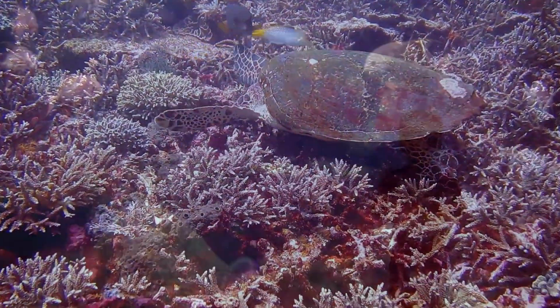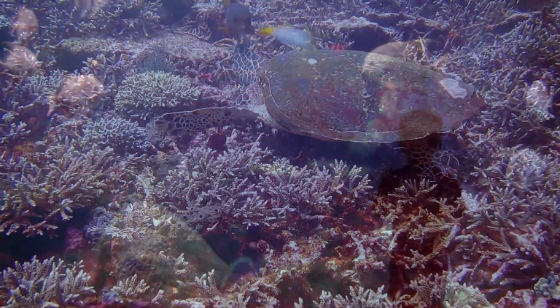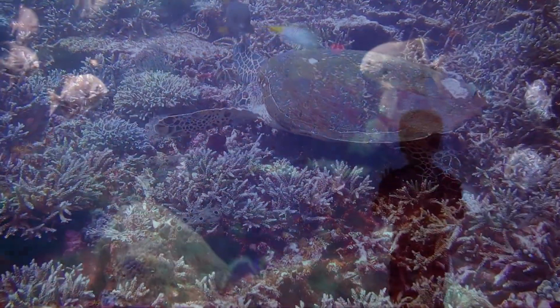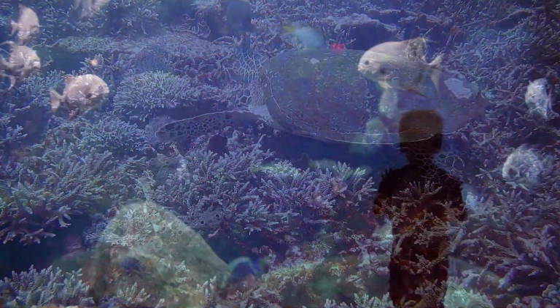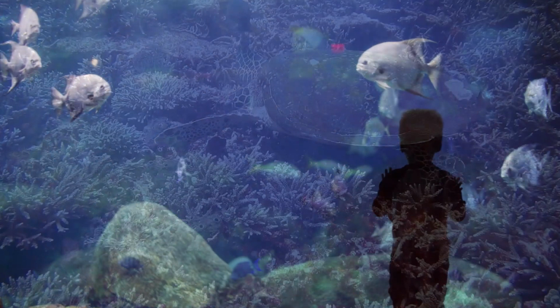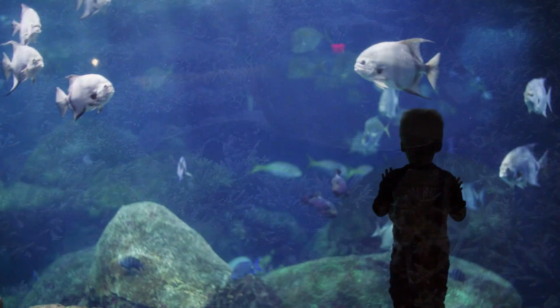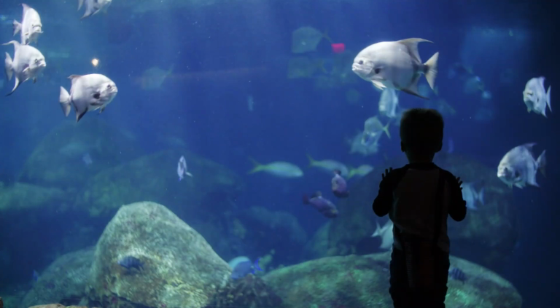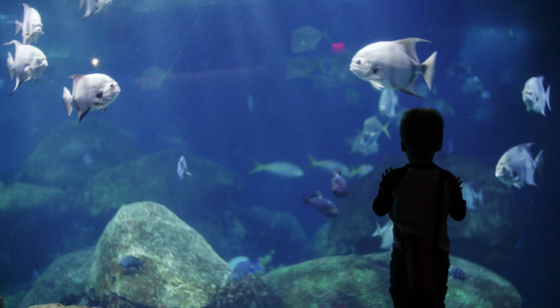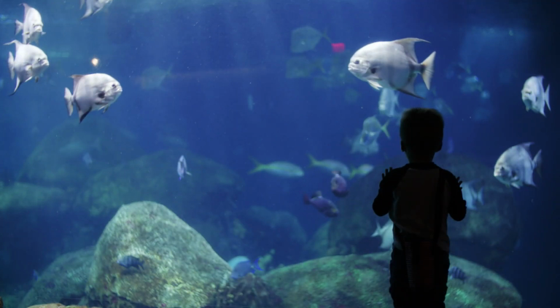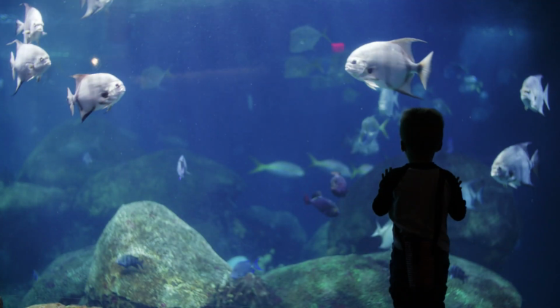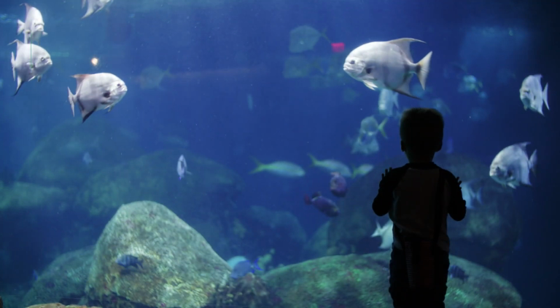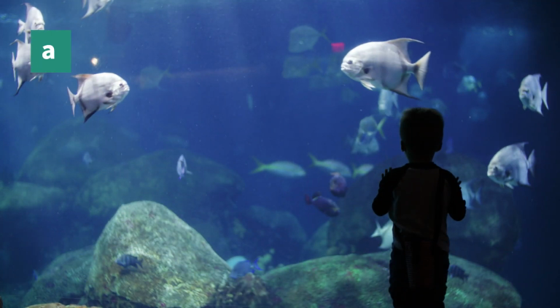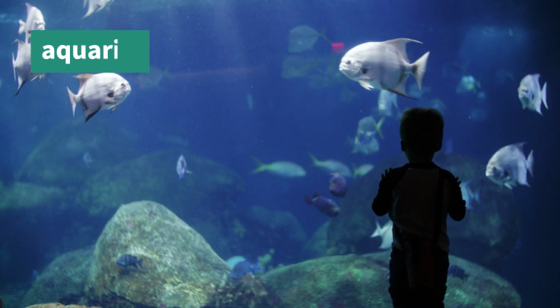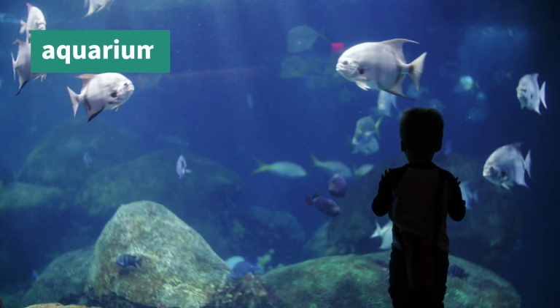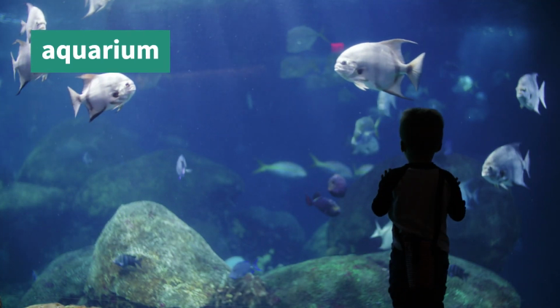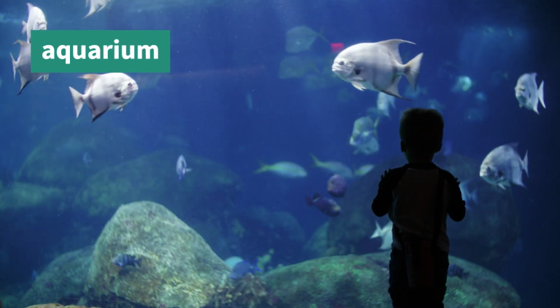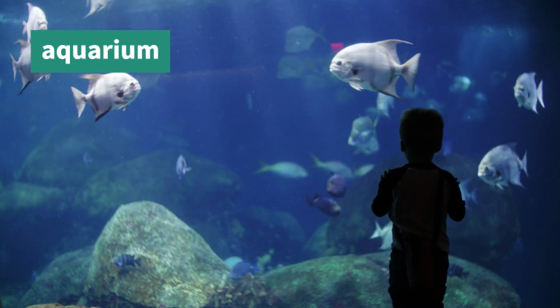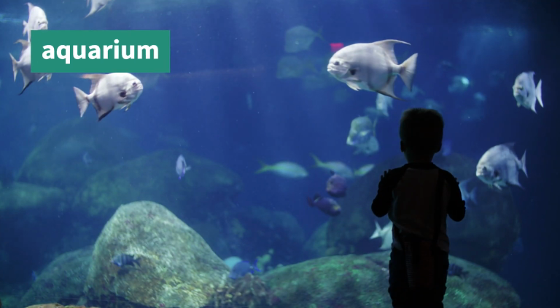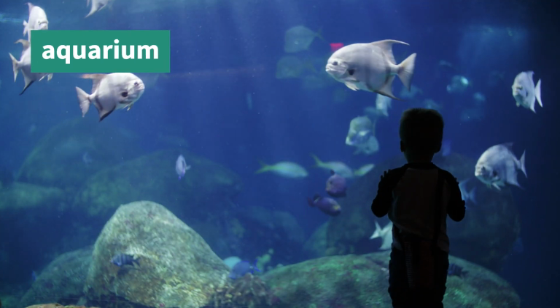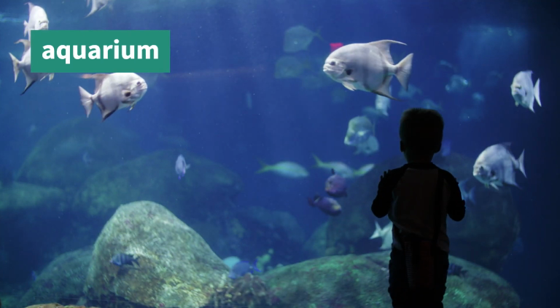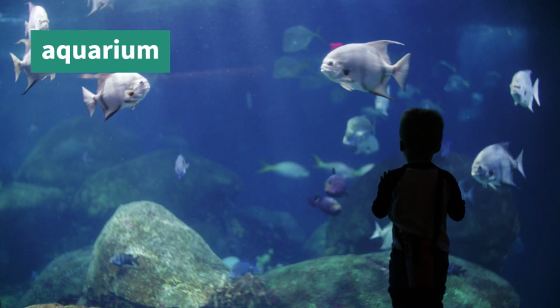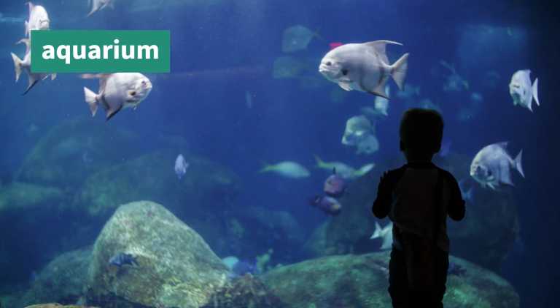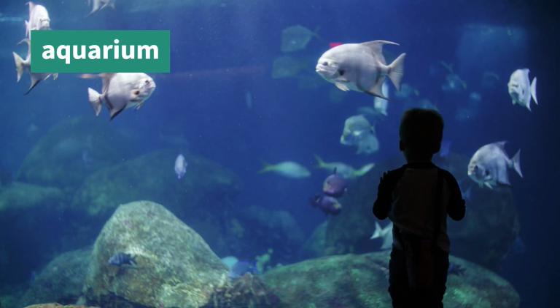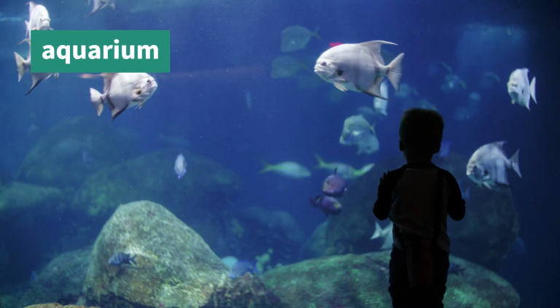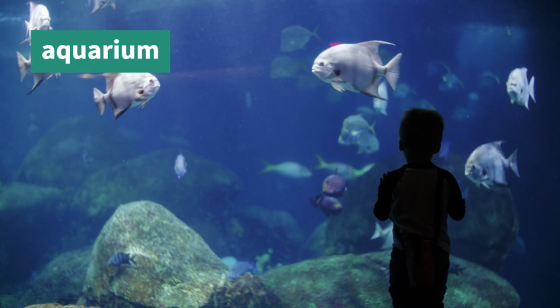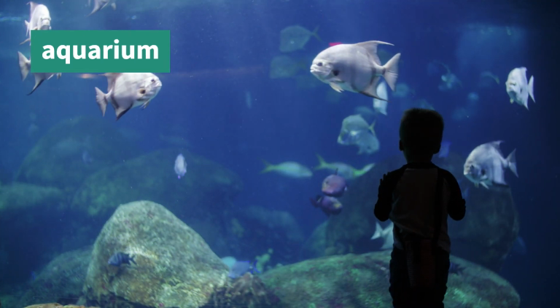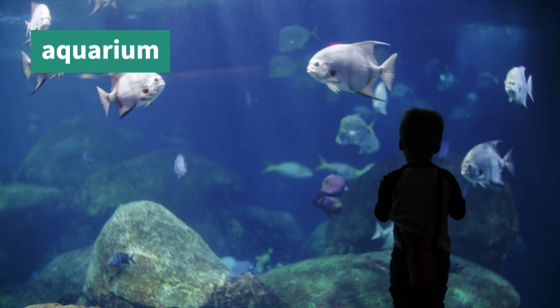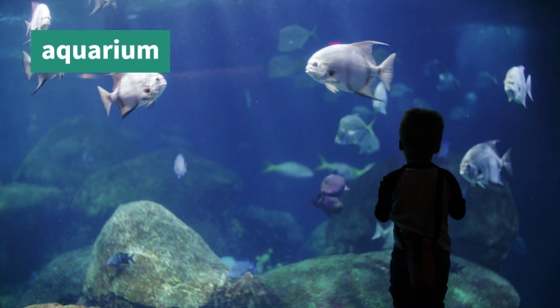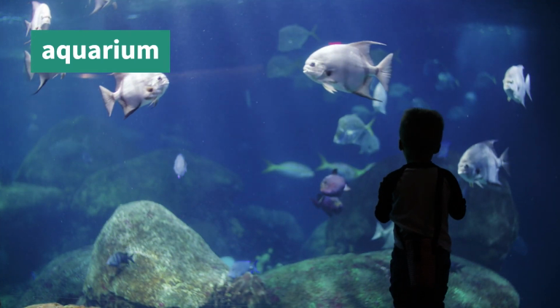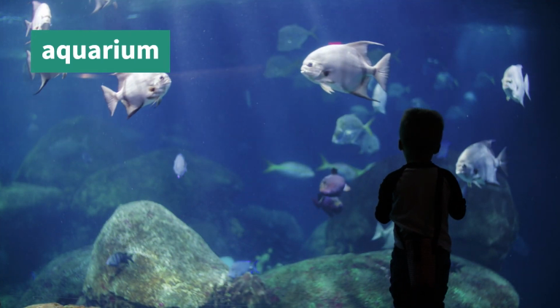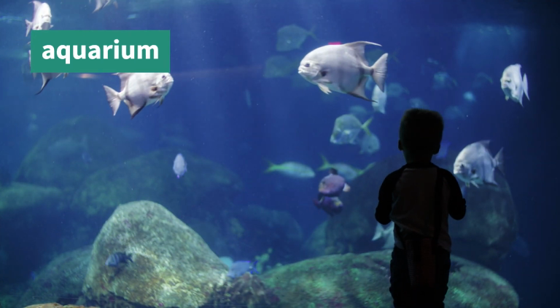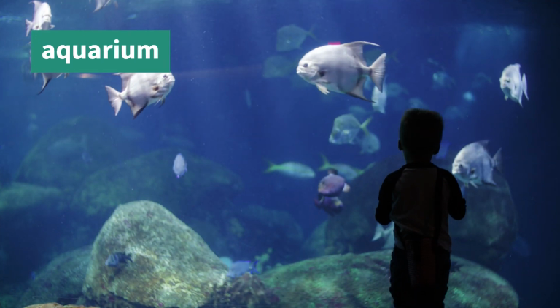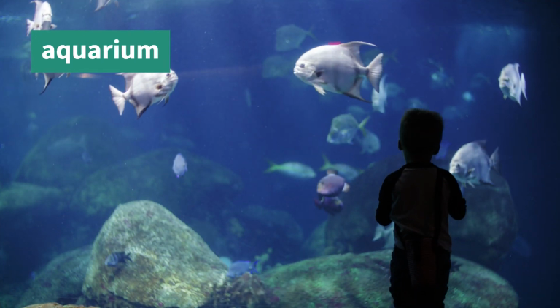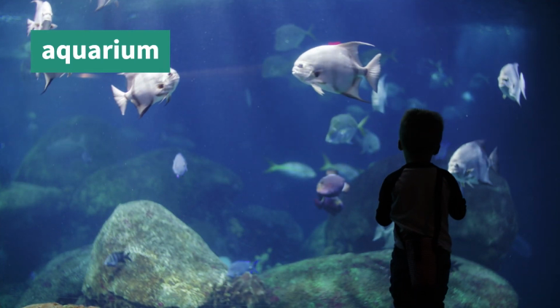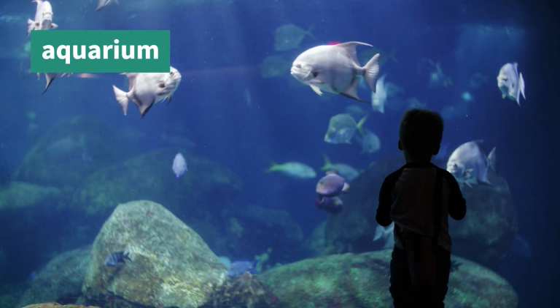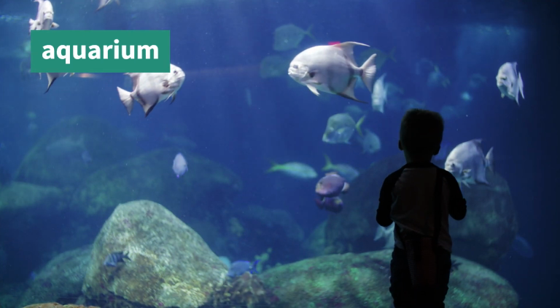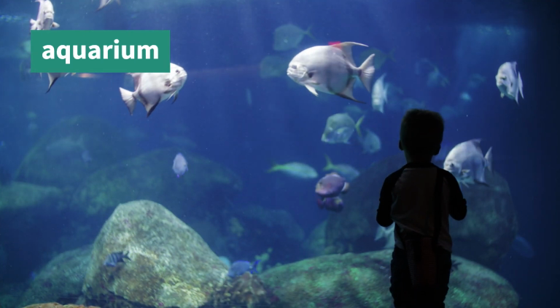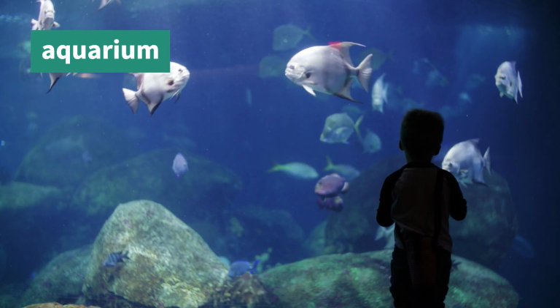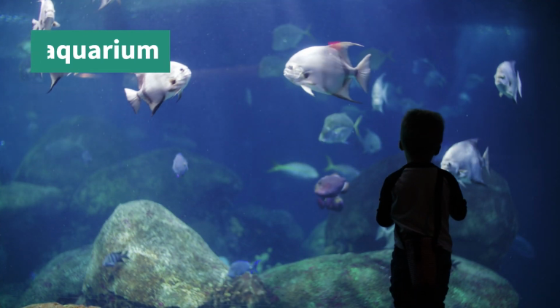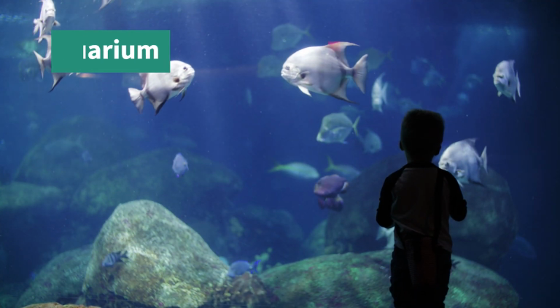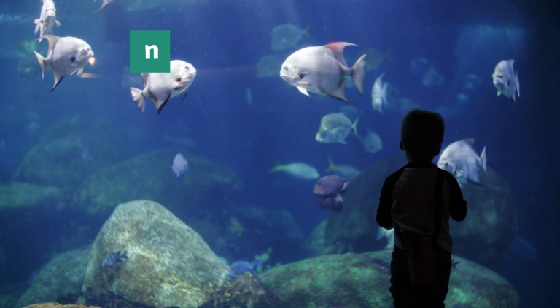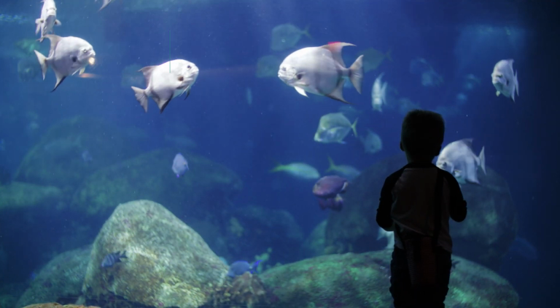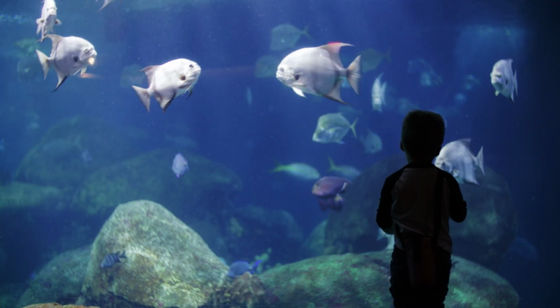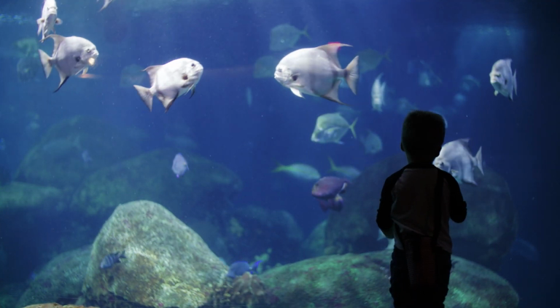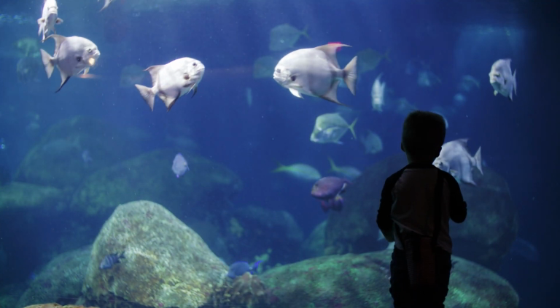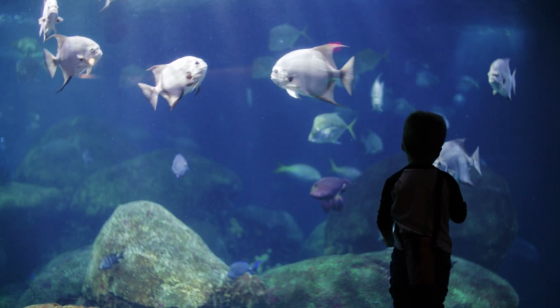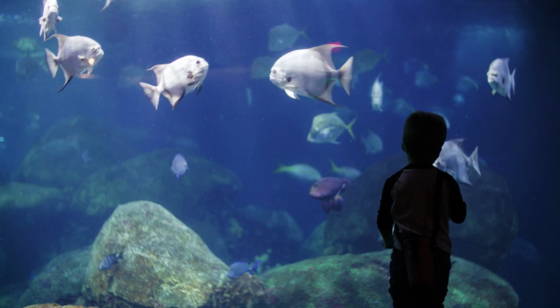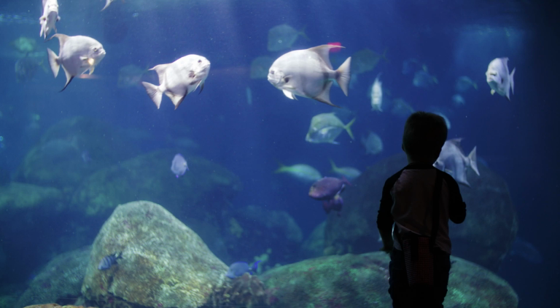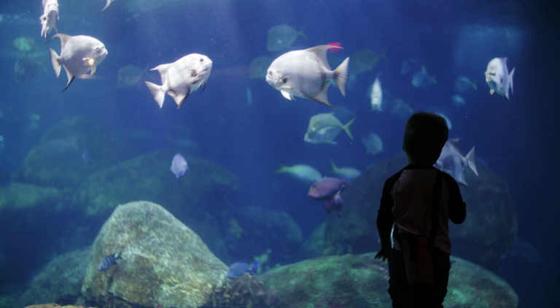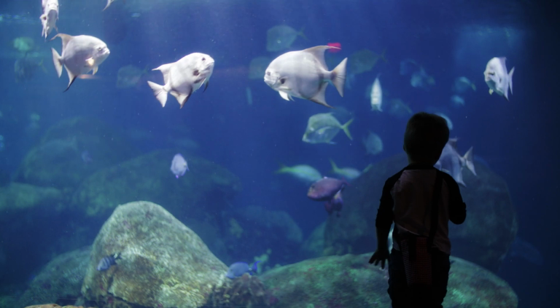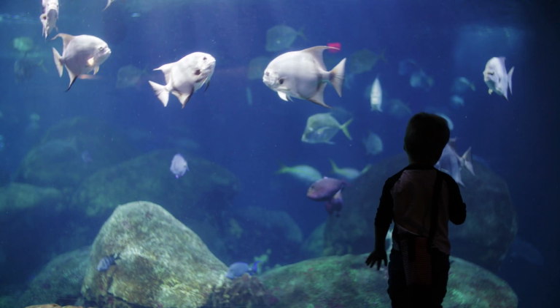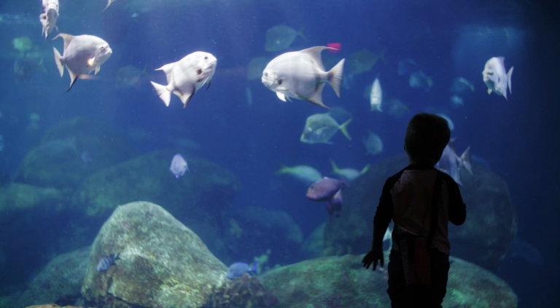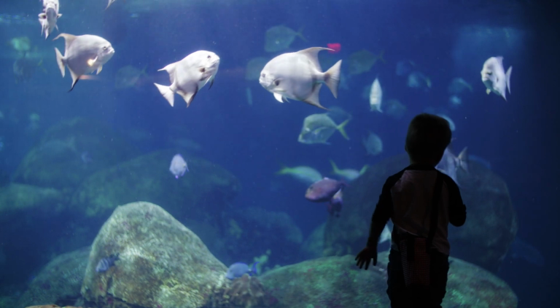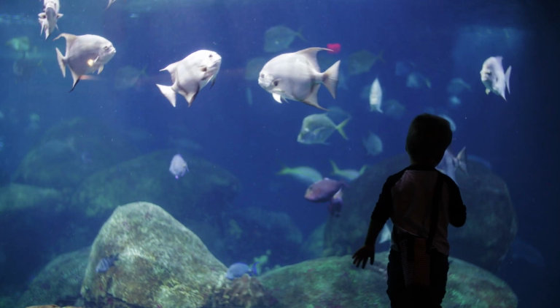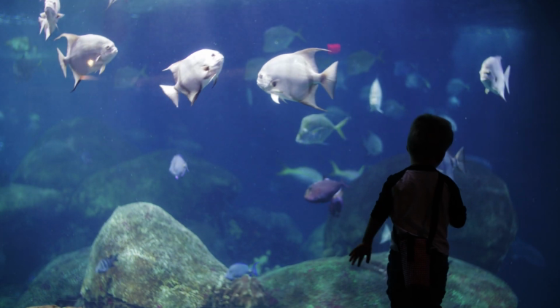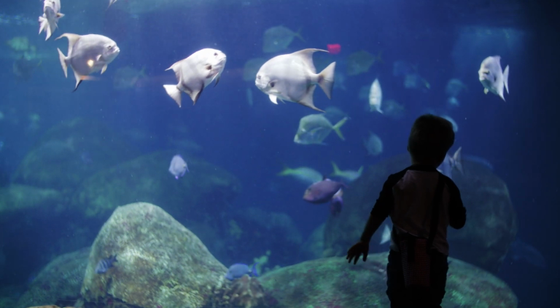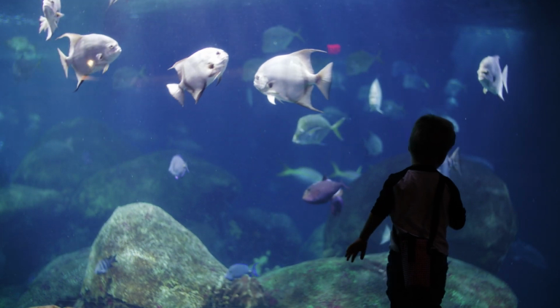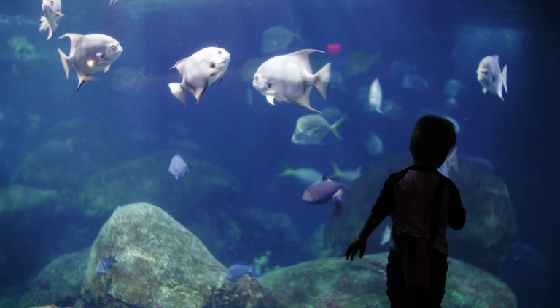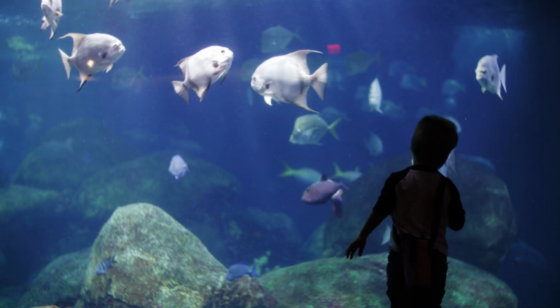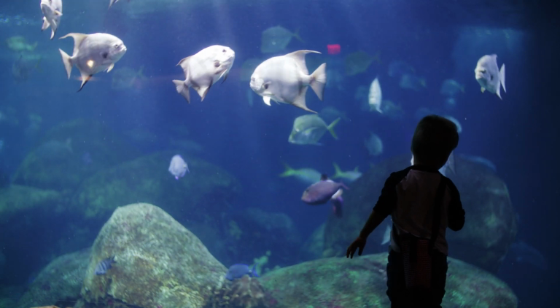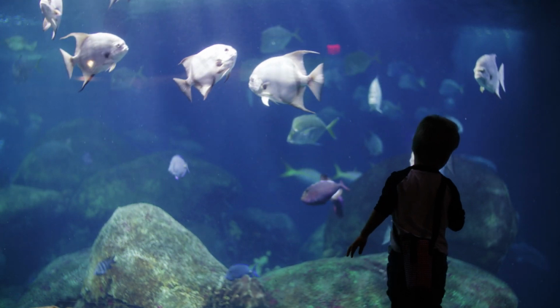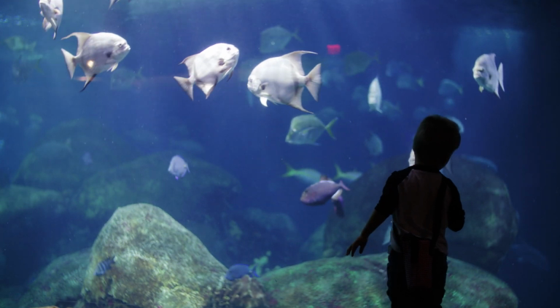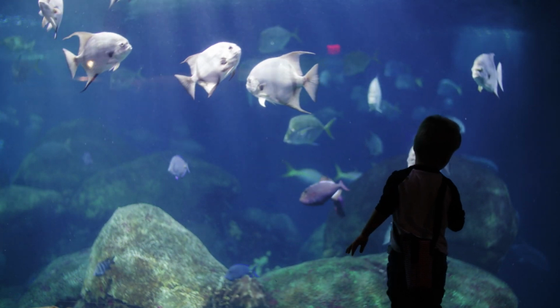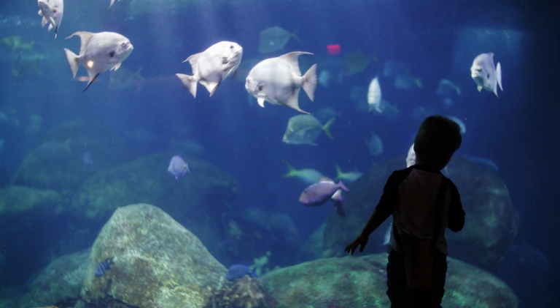You could ask your grown-ups to visit an aquarium. These are special places where you can see incredible animals up close and learn more about their underwater world.